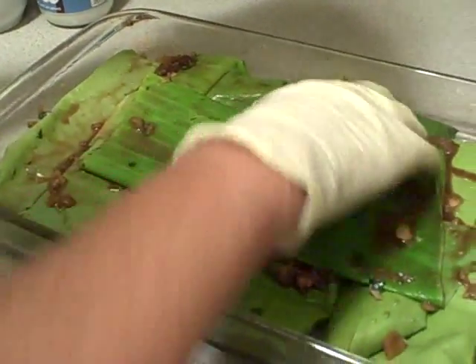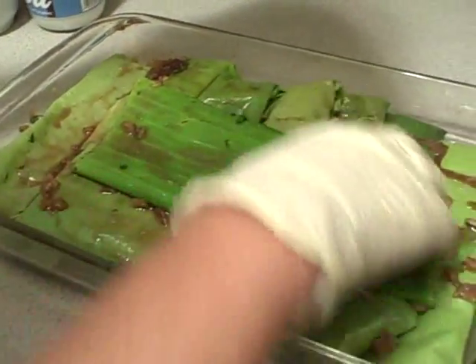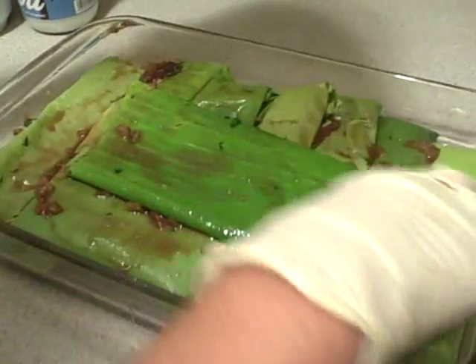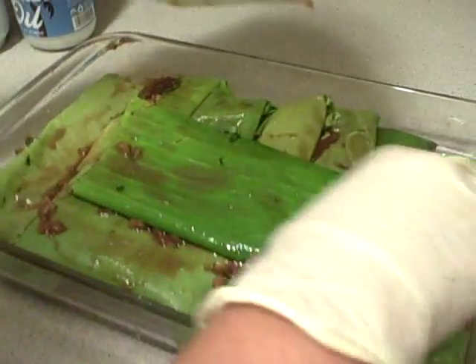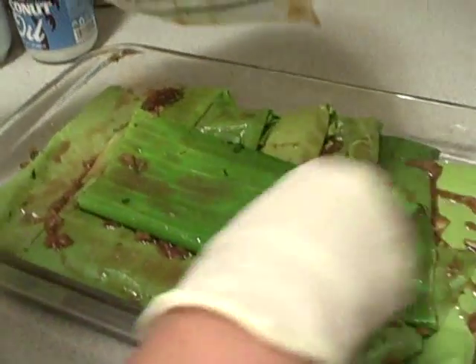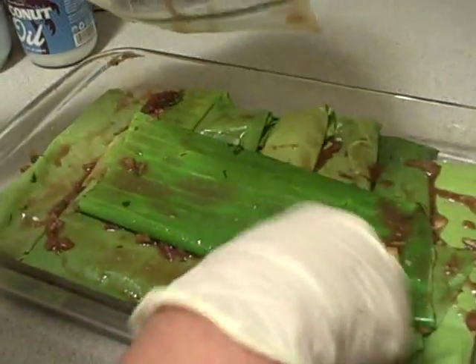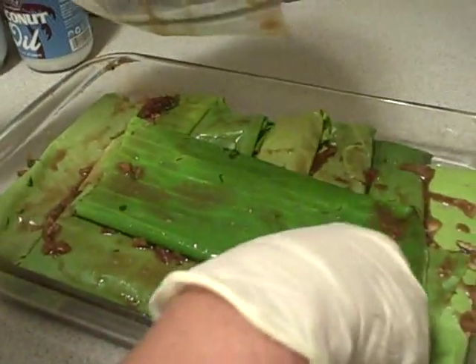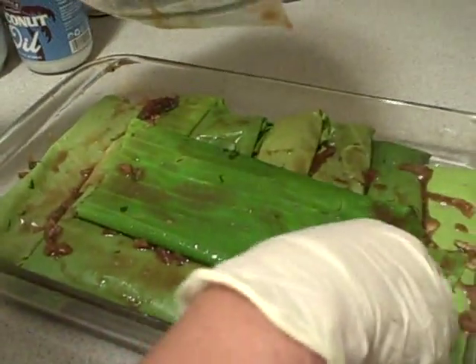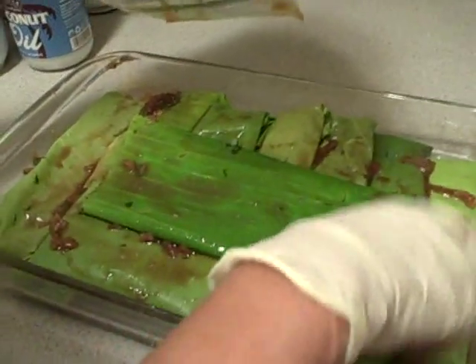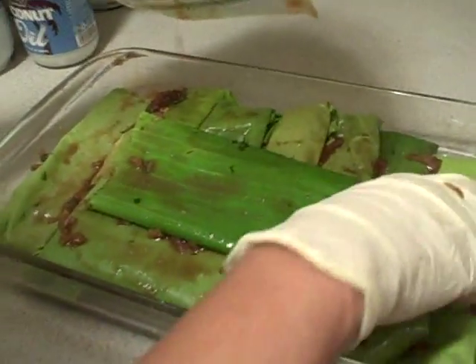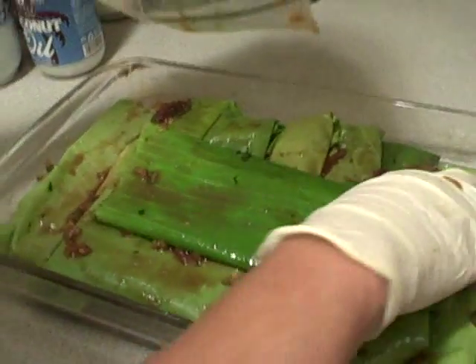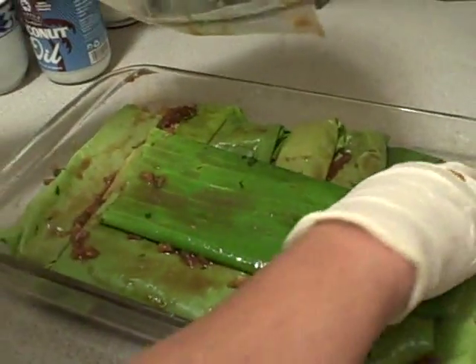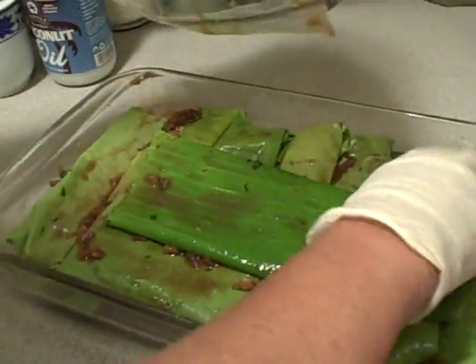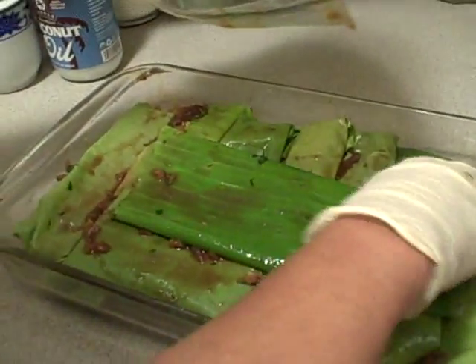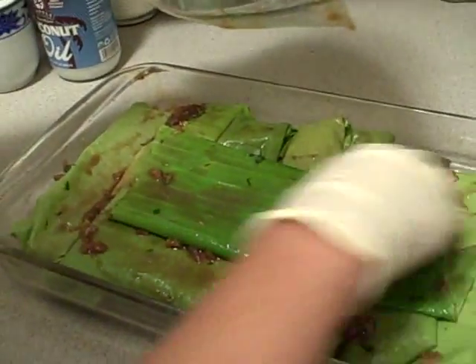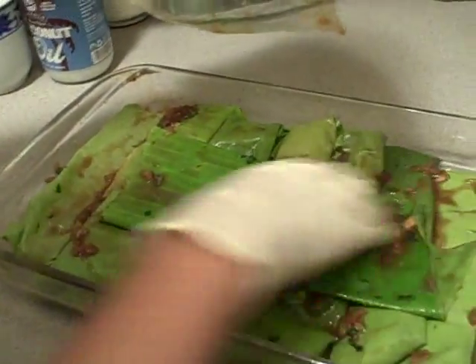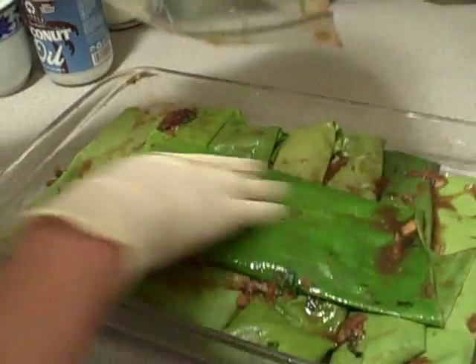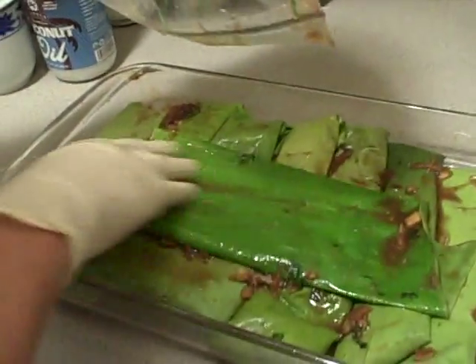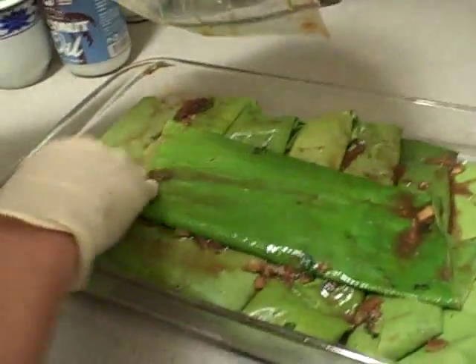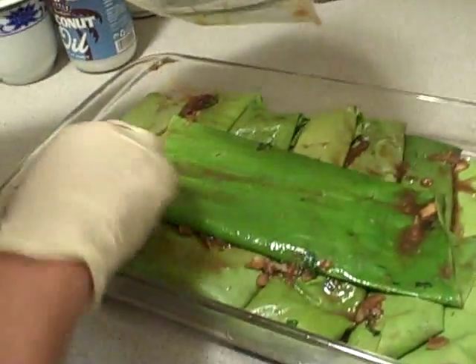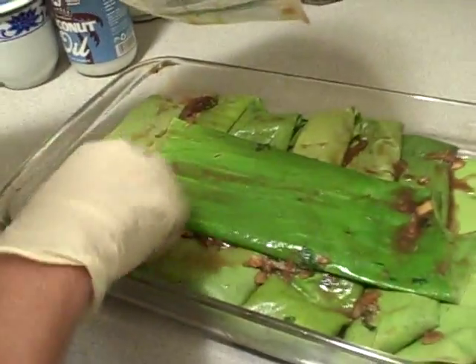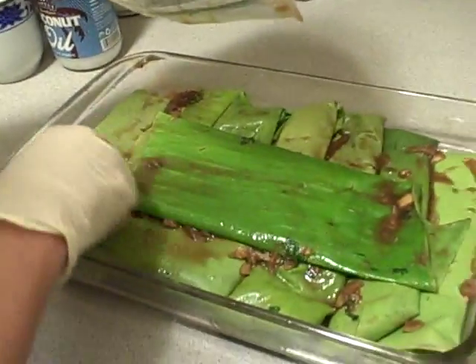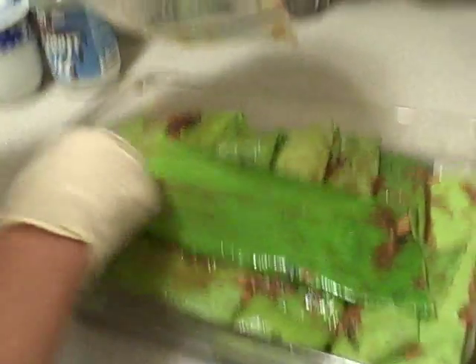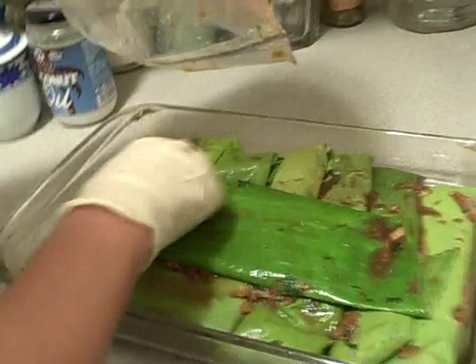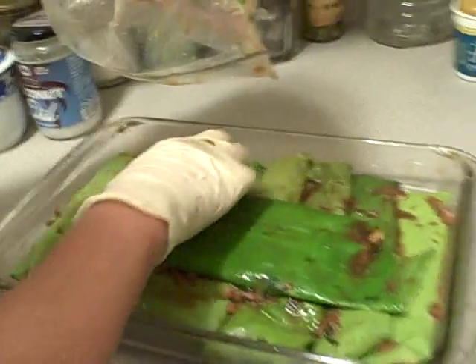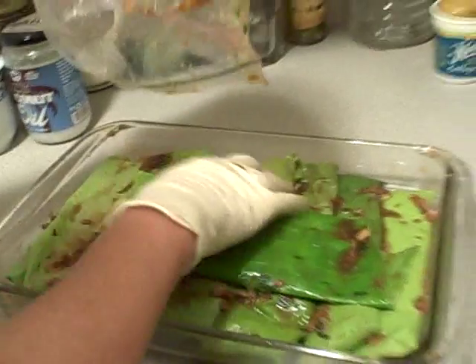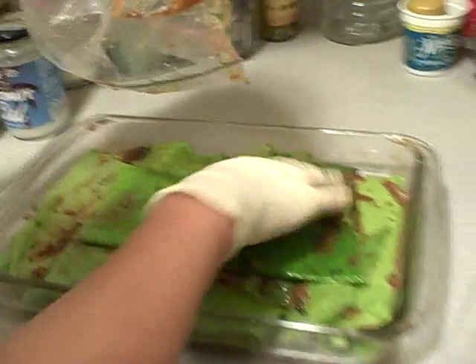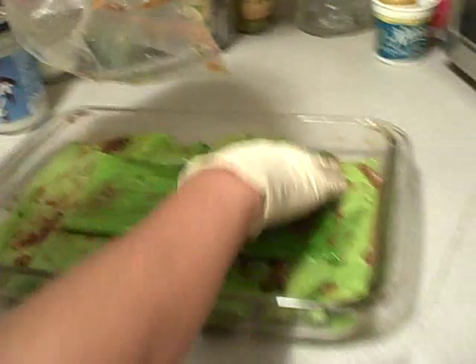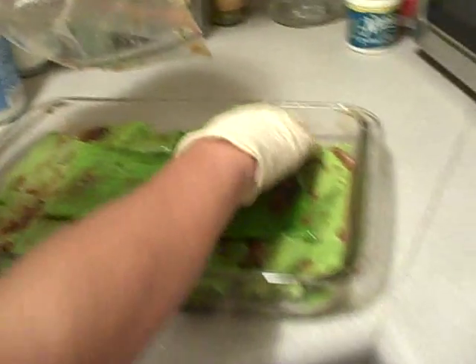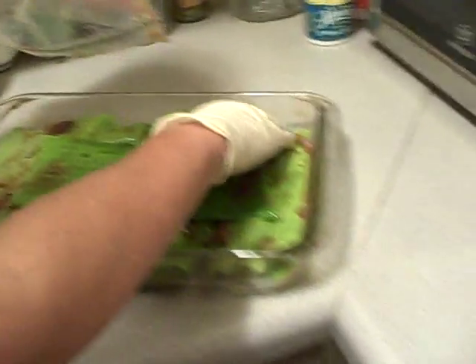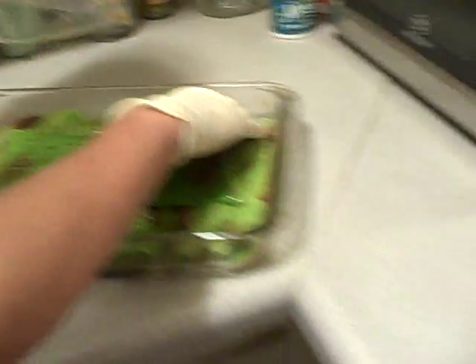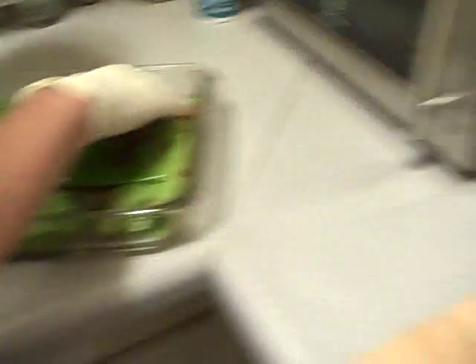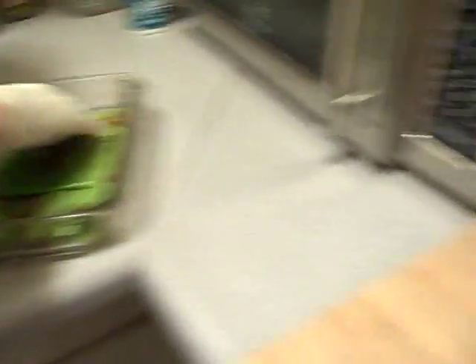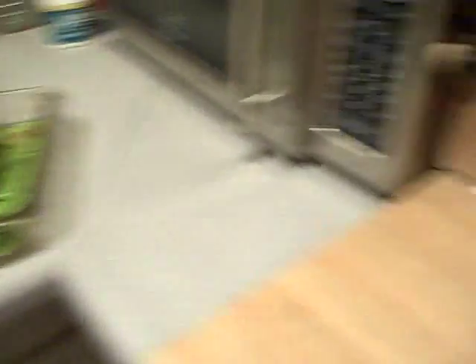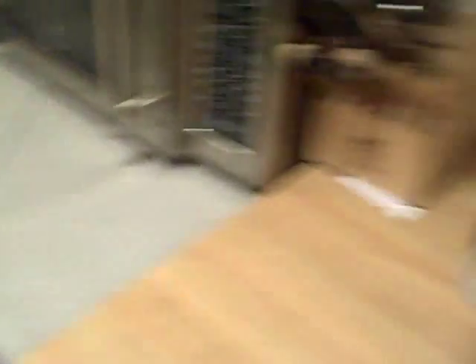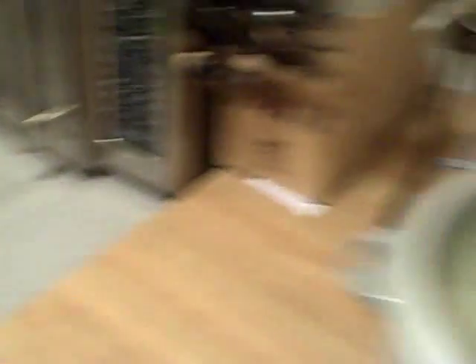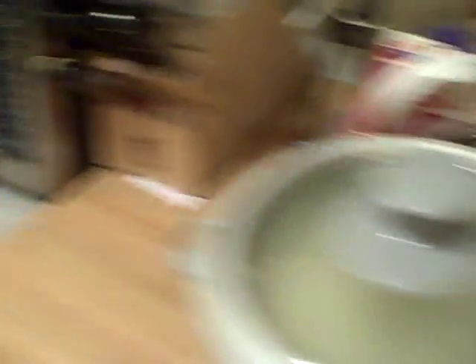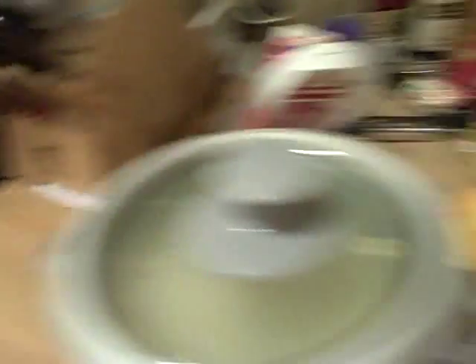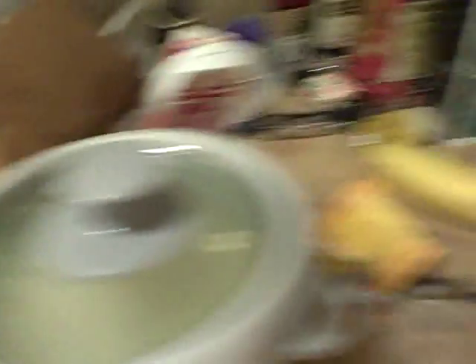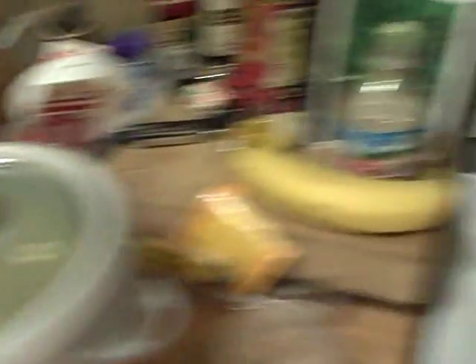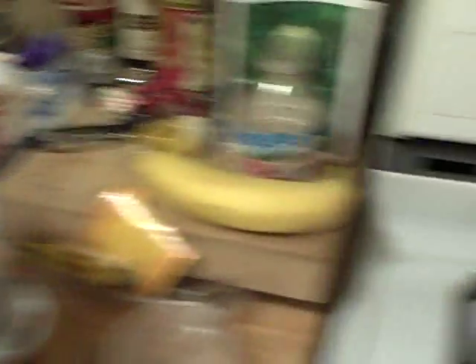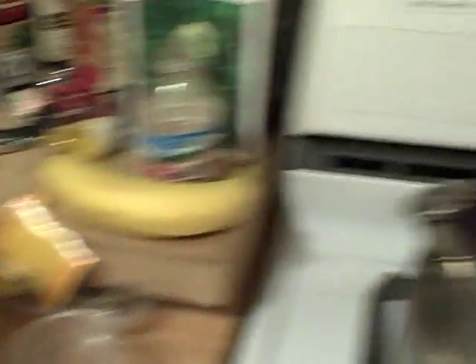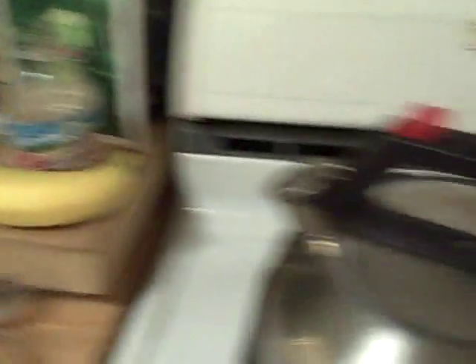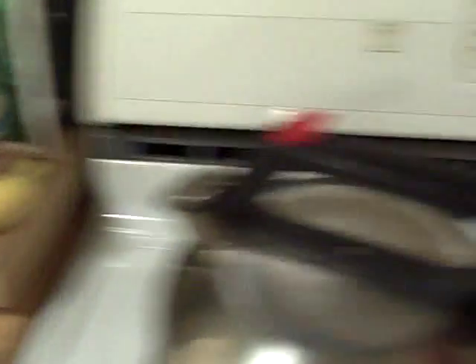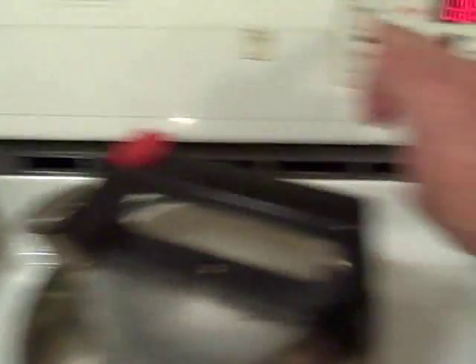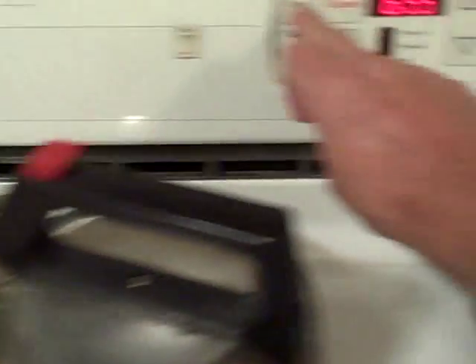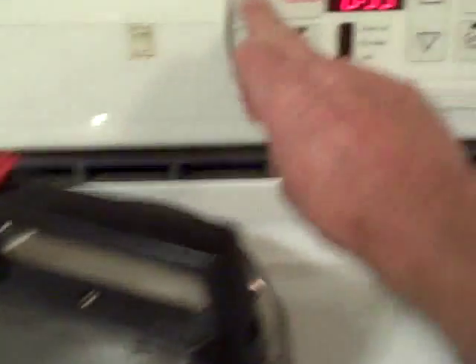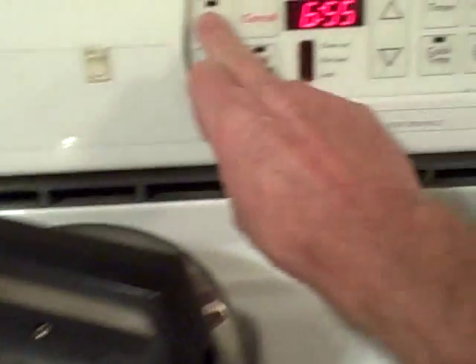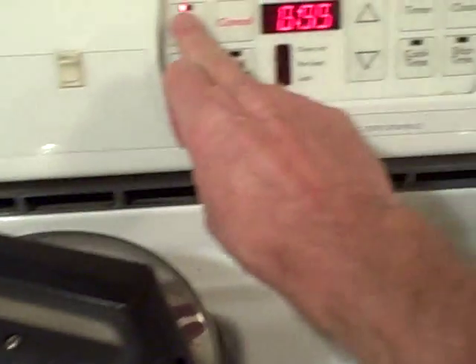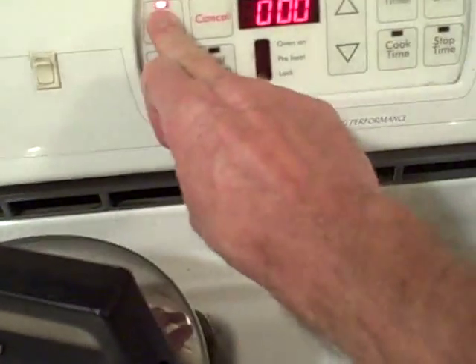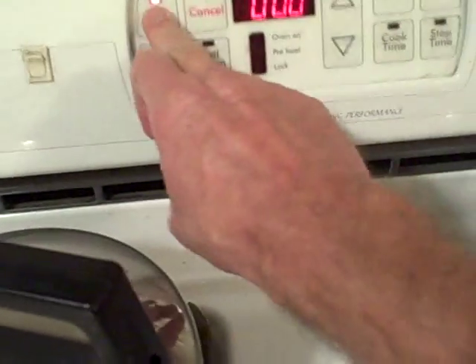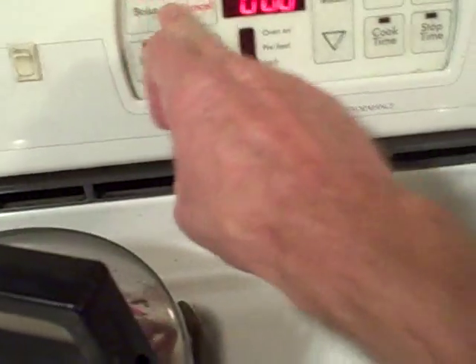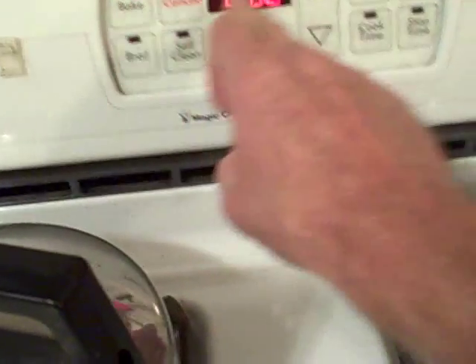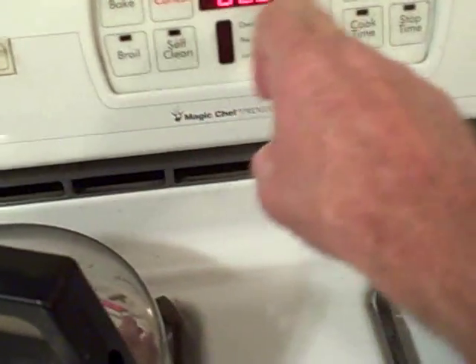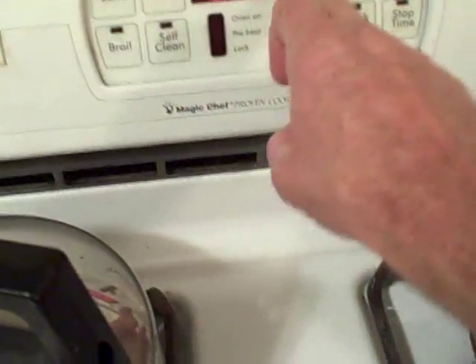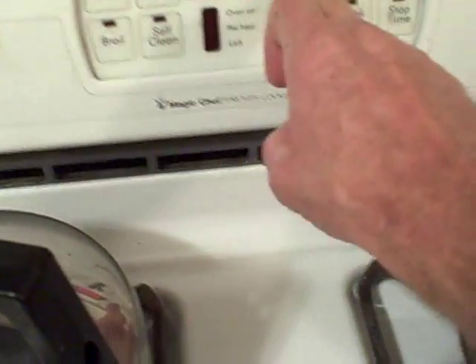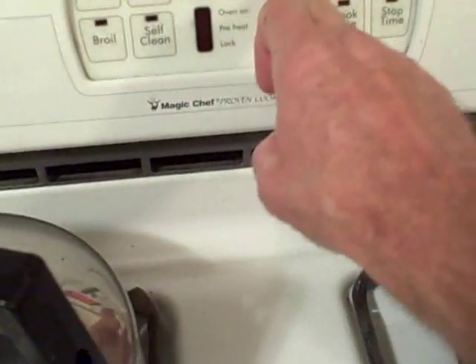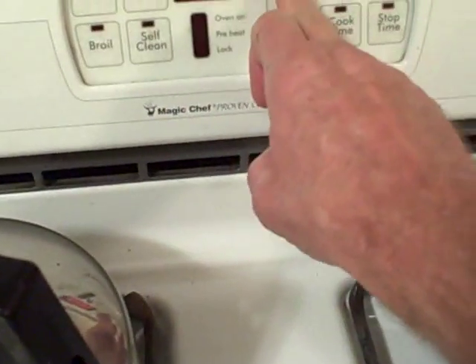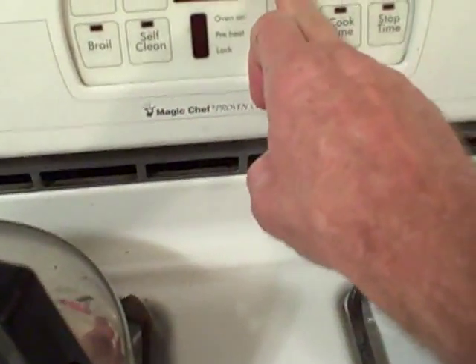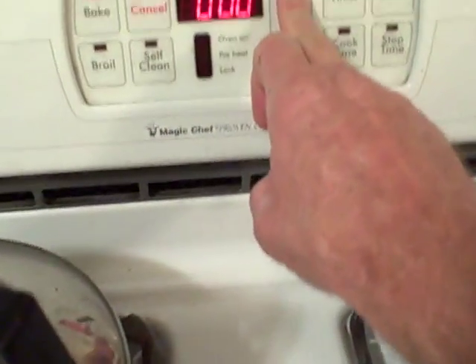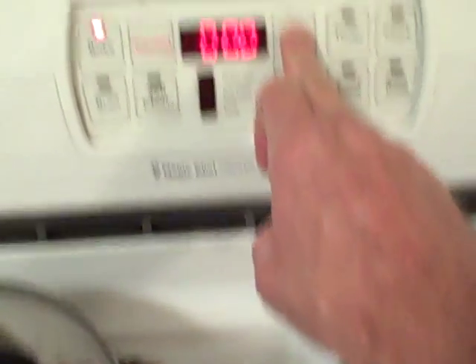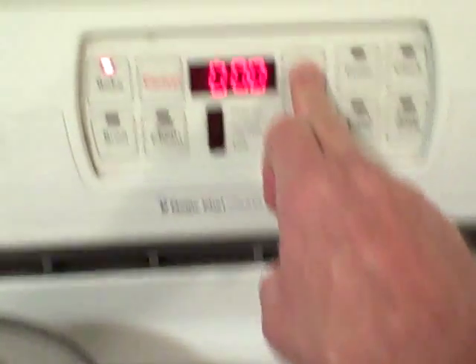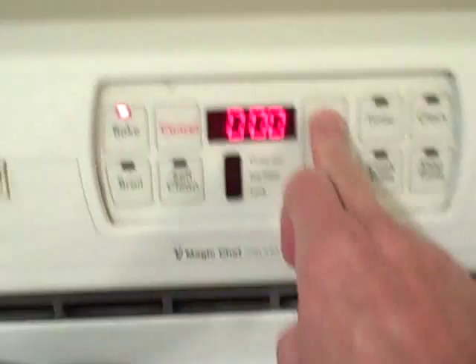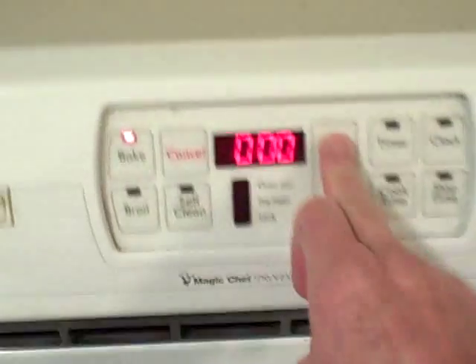Should I set the oven? Mm-hmm, please. What did you decide on? 375 or? I think 375 will be okay.